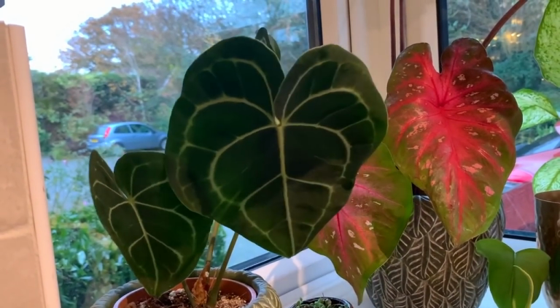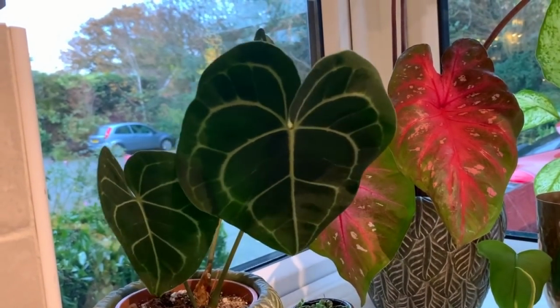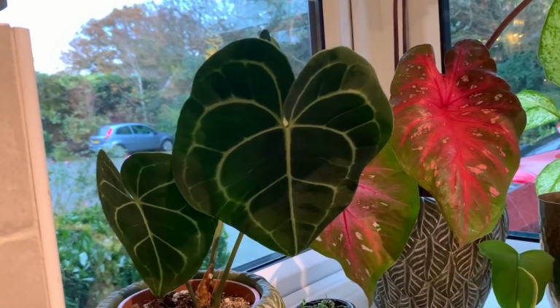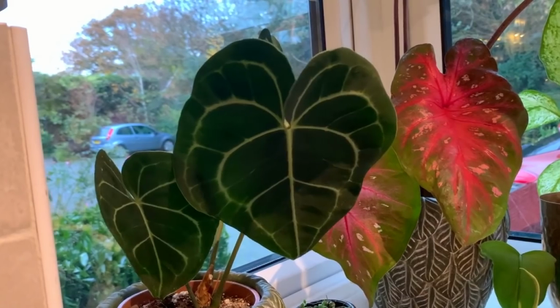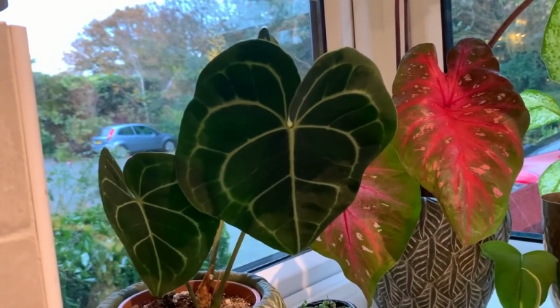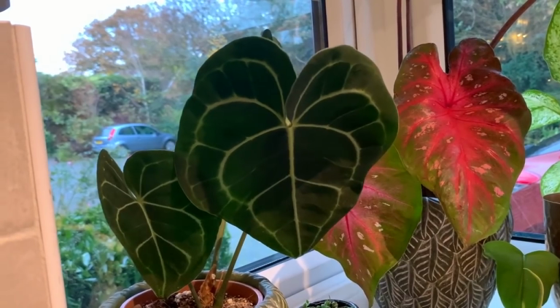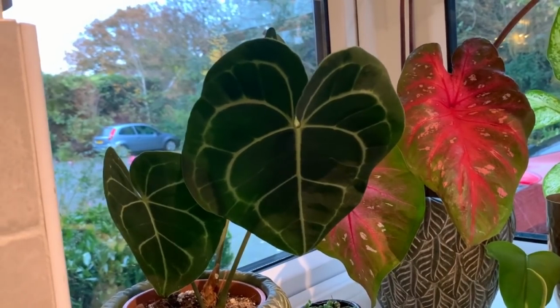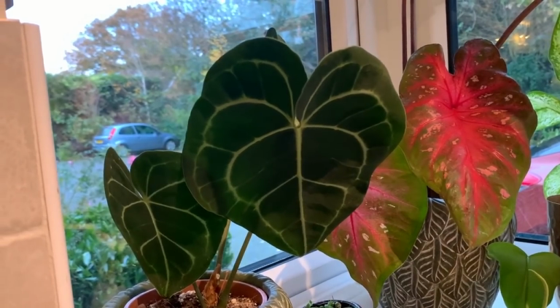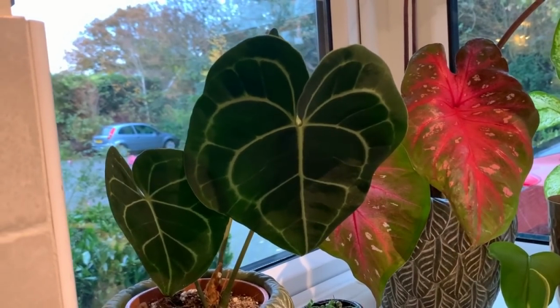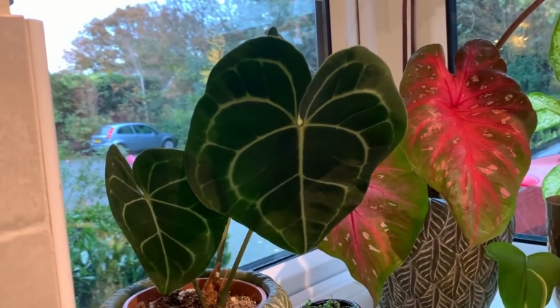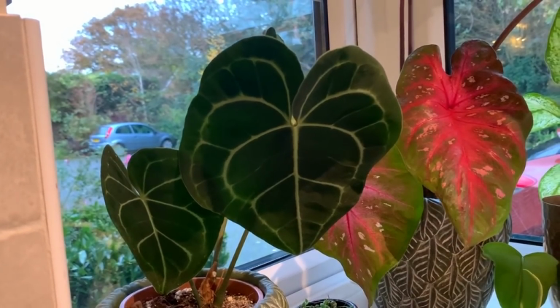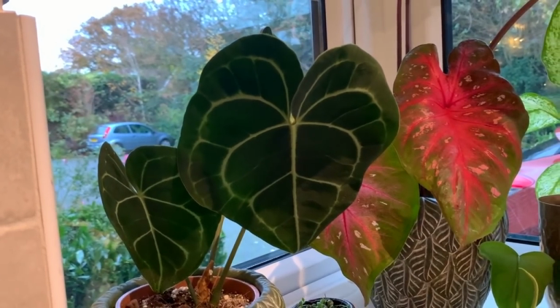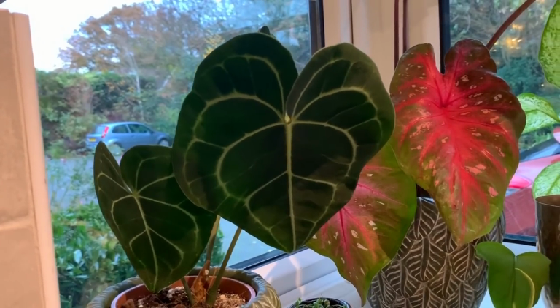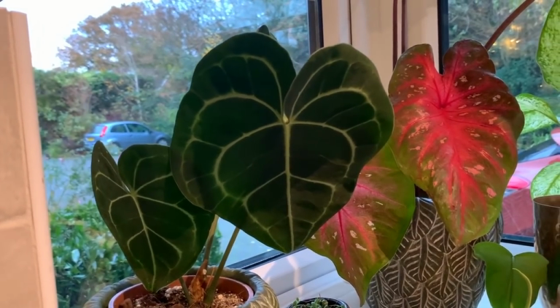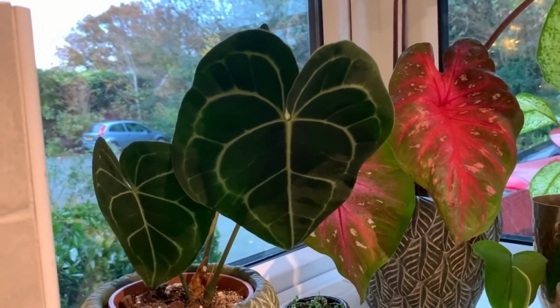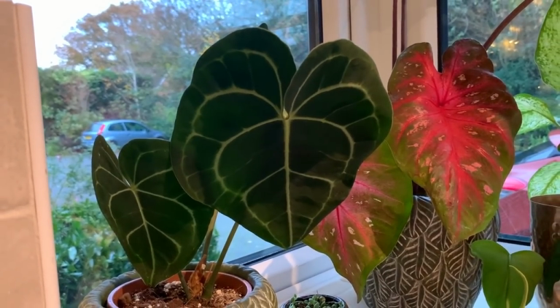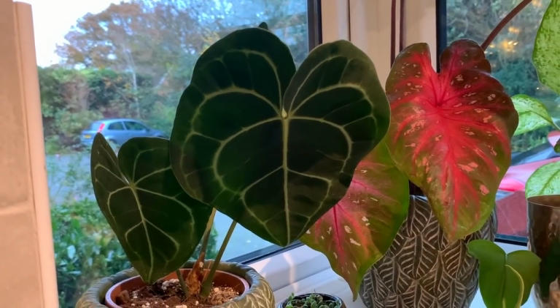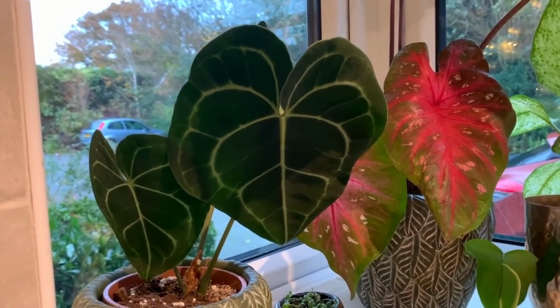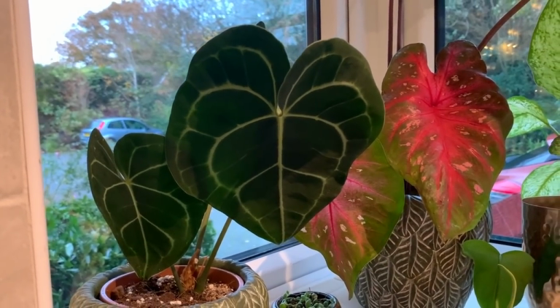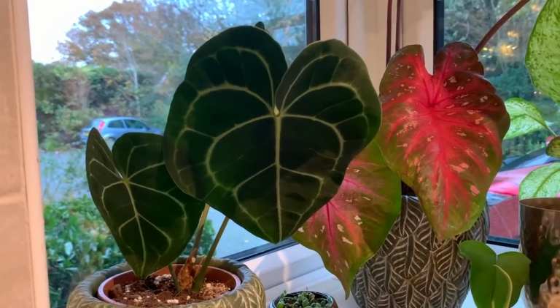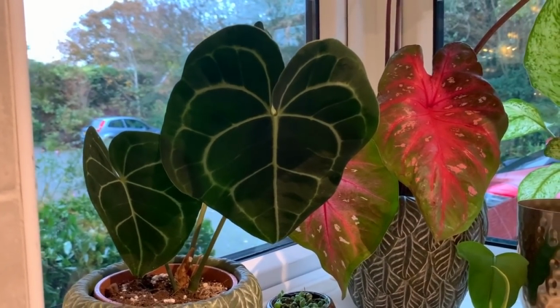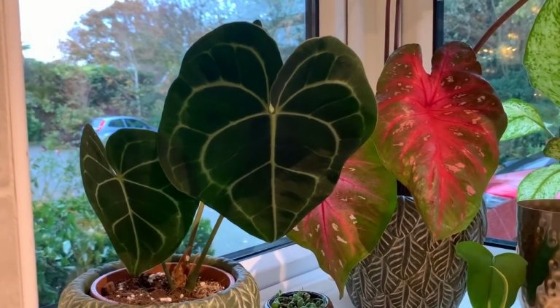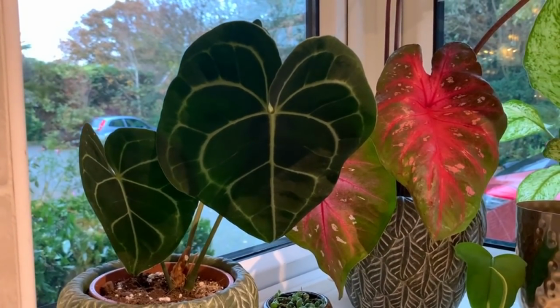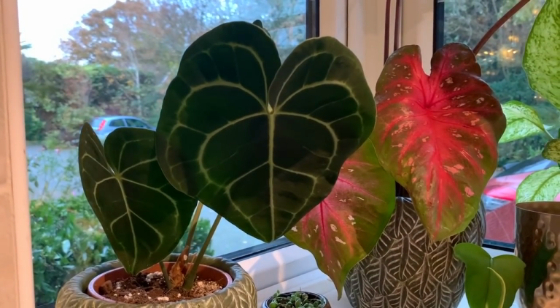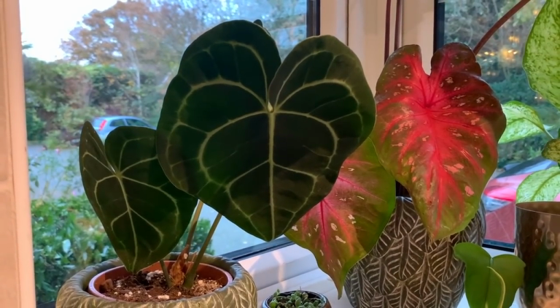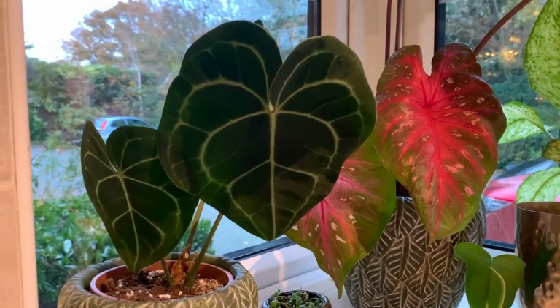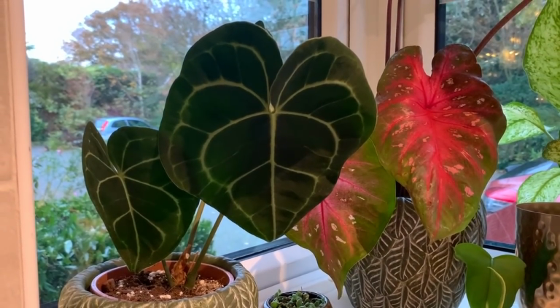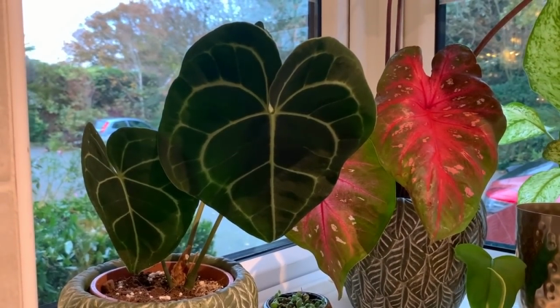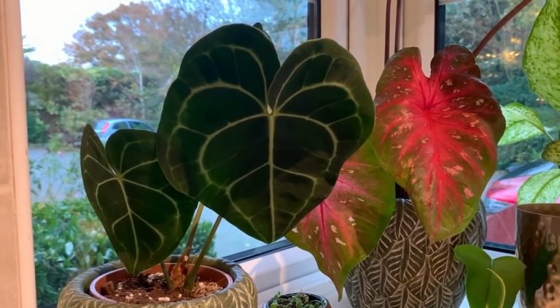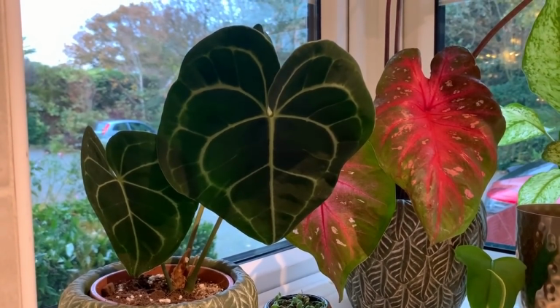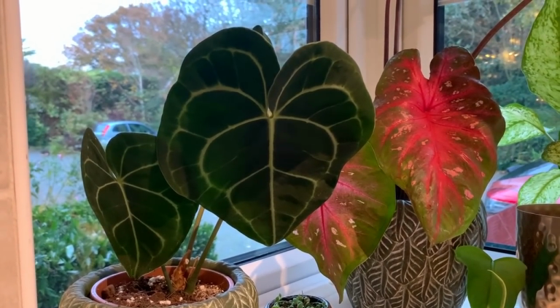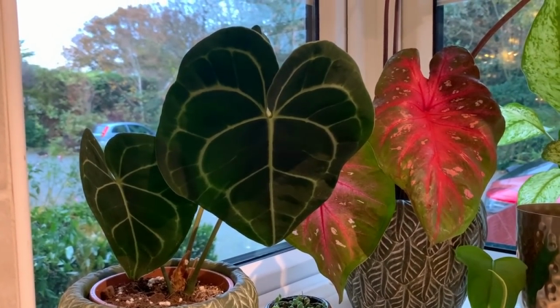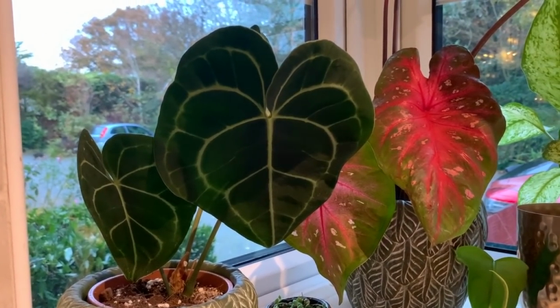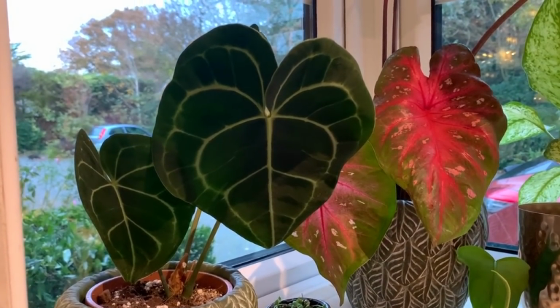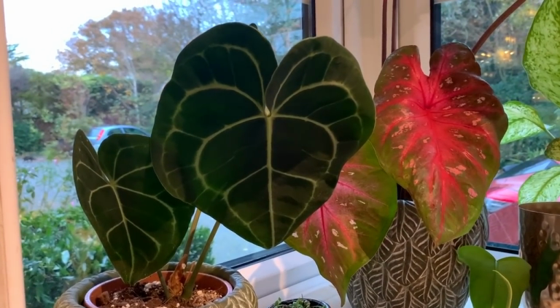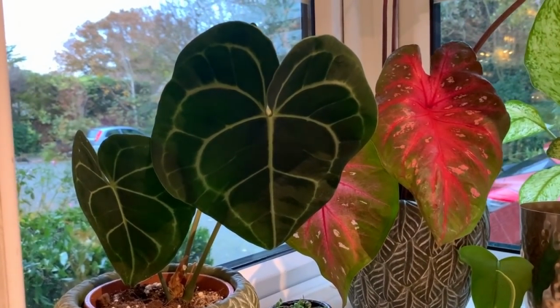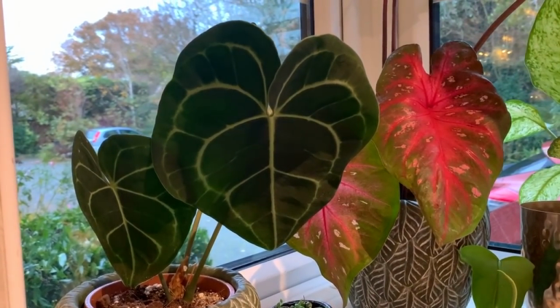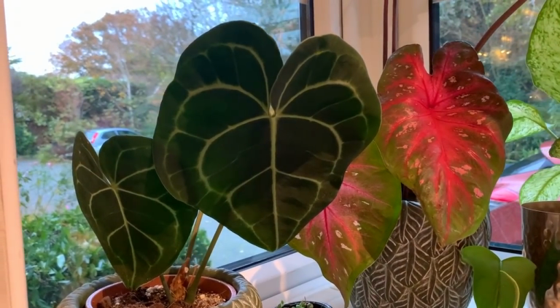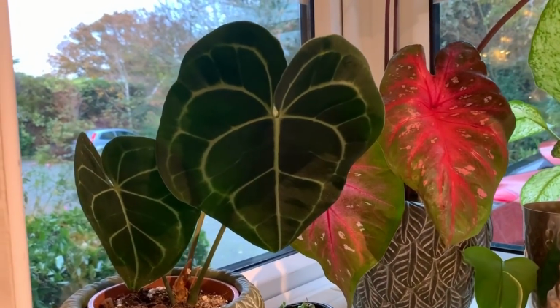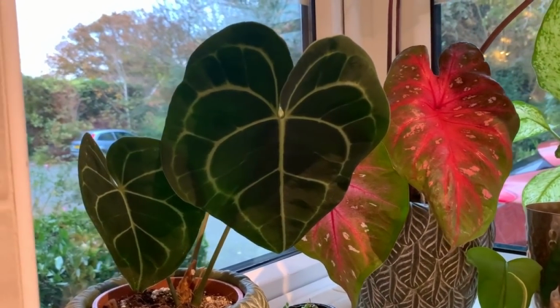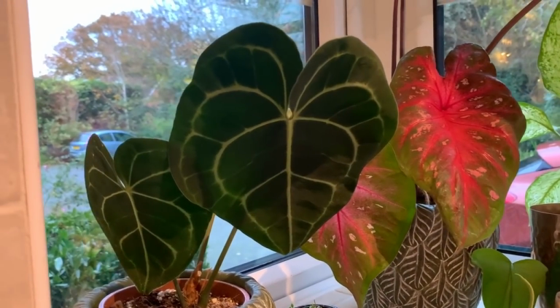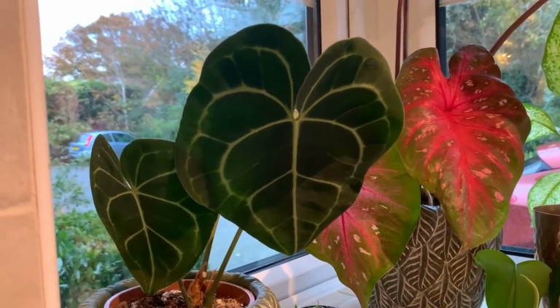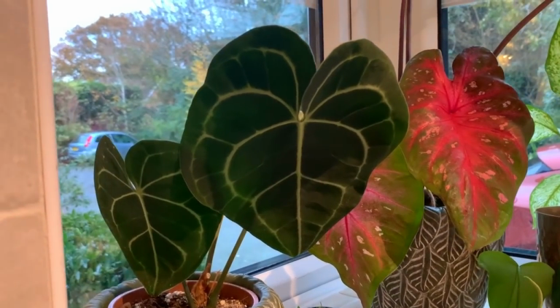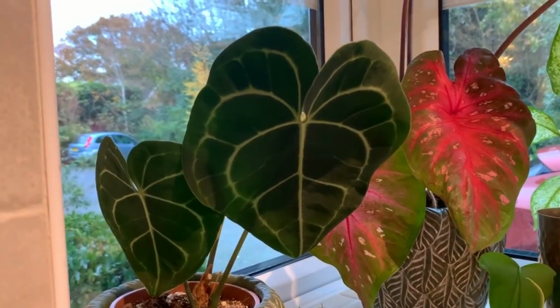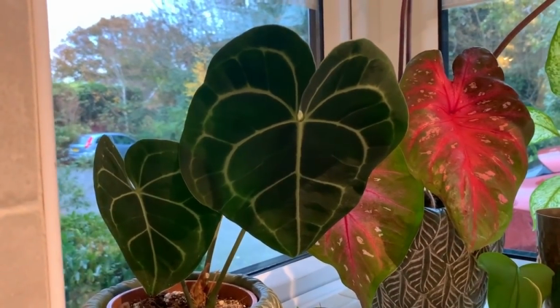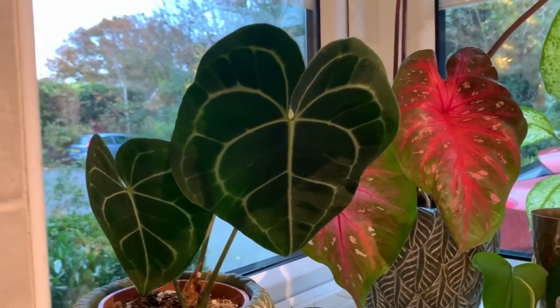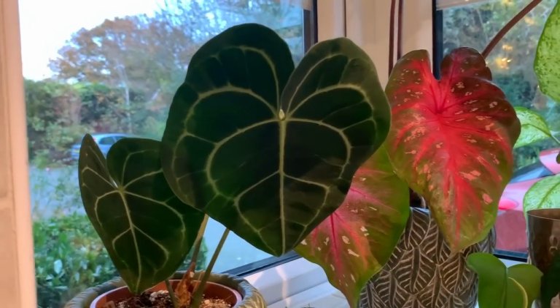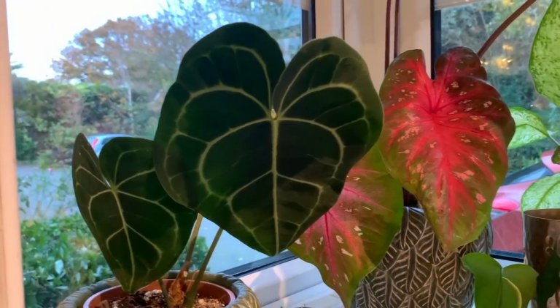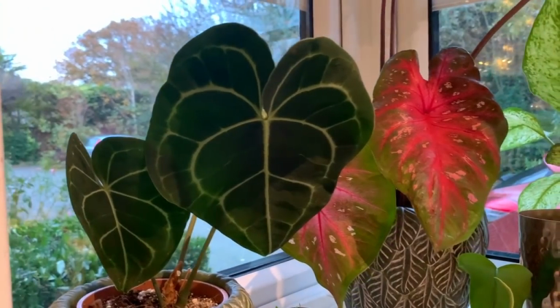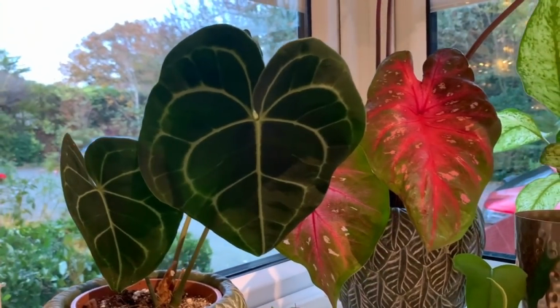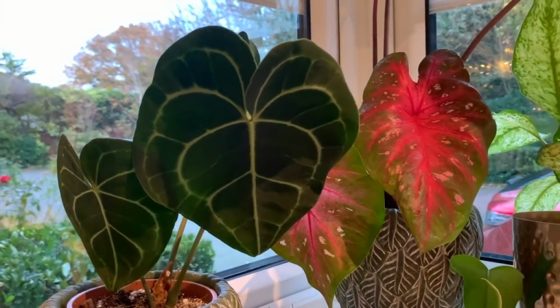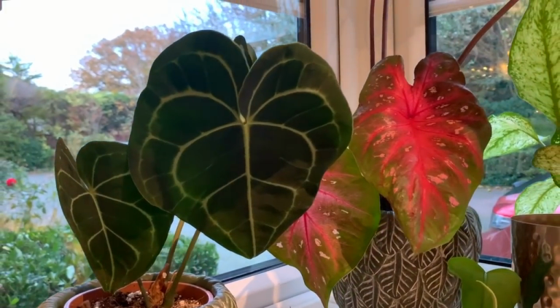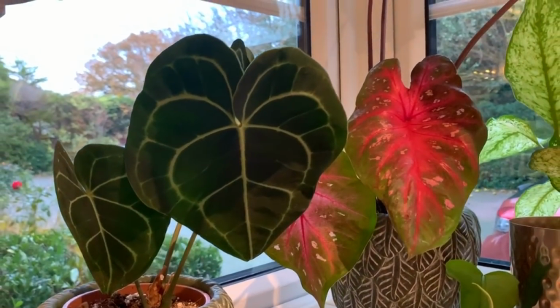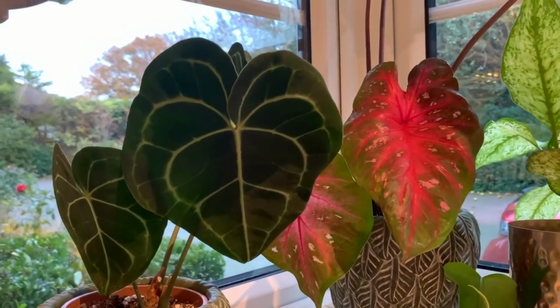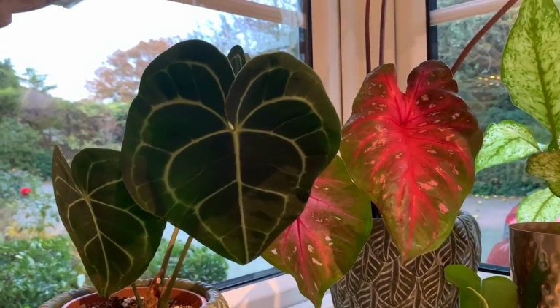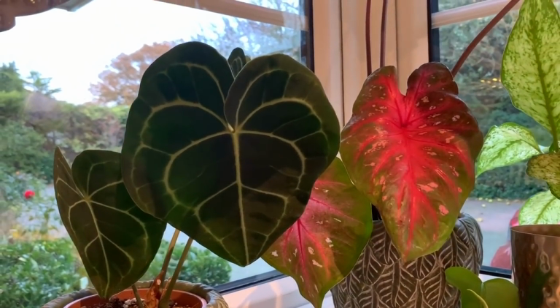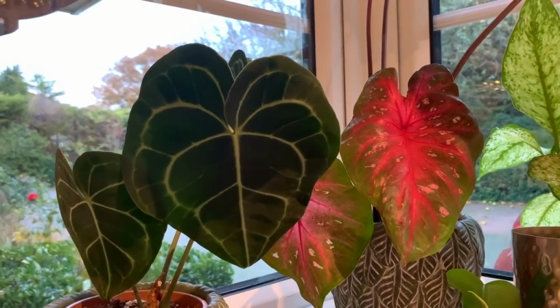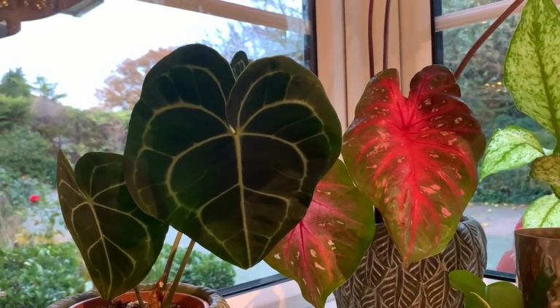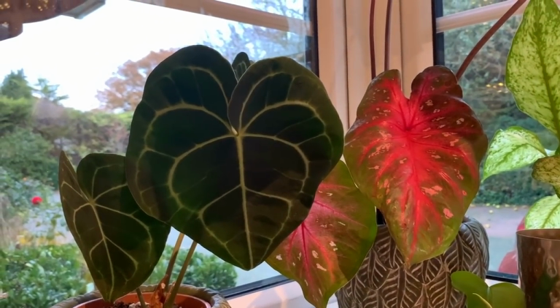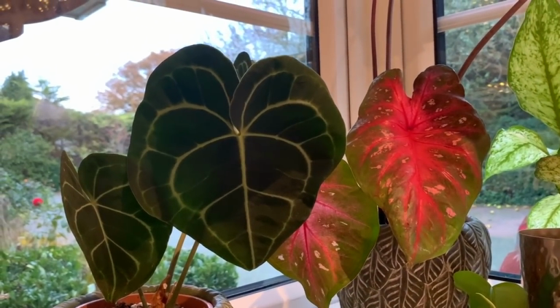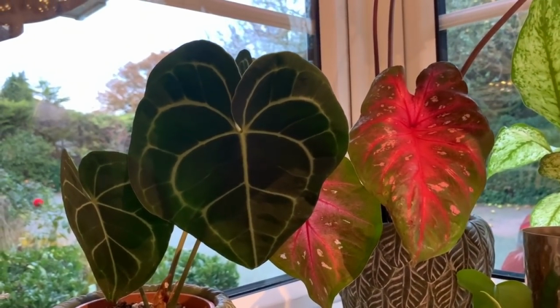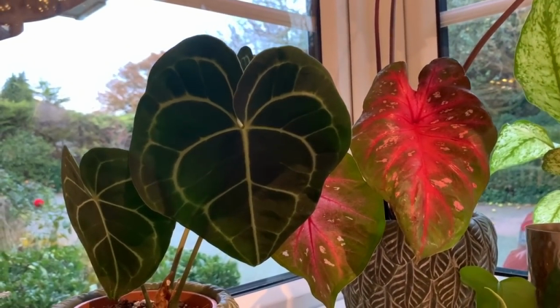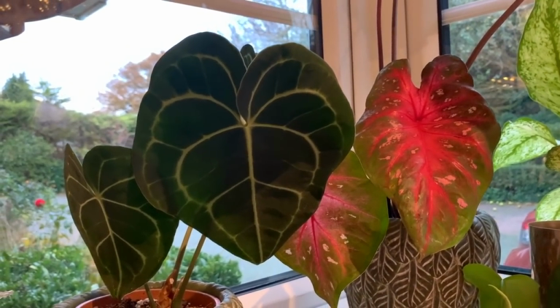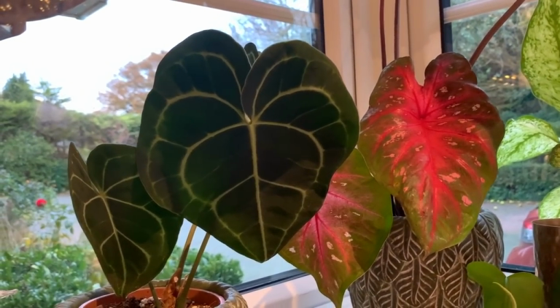If the leaves start to fold down like they're looking downward, that can indicate they're getting too much sun. My Alocasia cupria actually did that so I had to move it to a slightly darker spot.